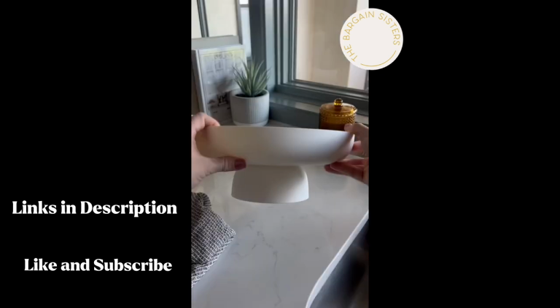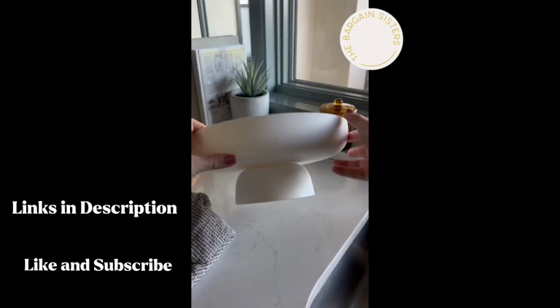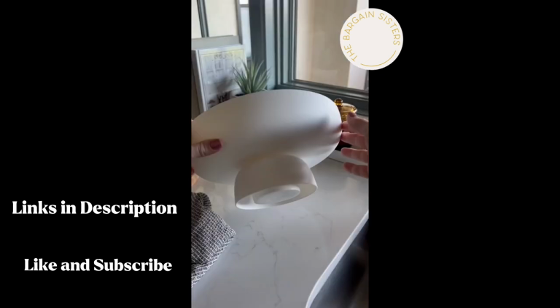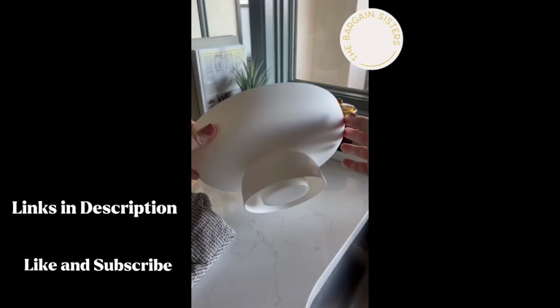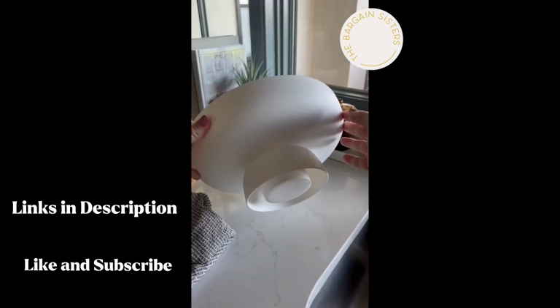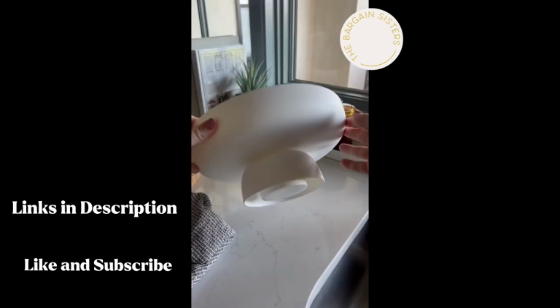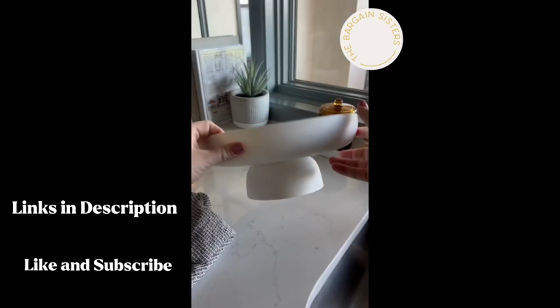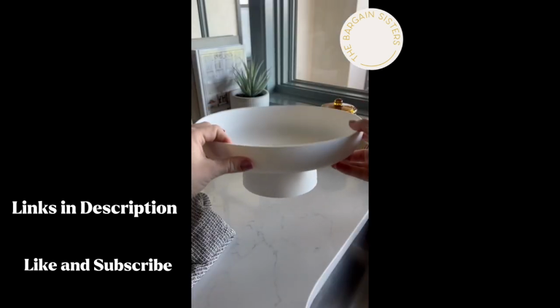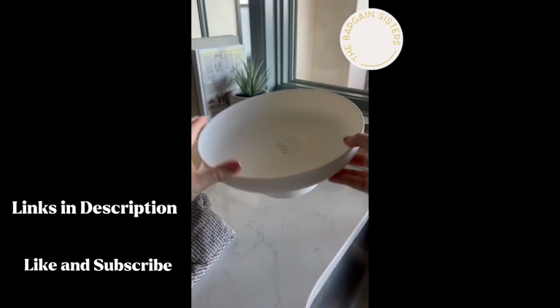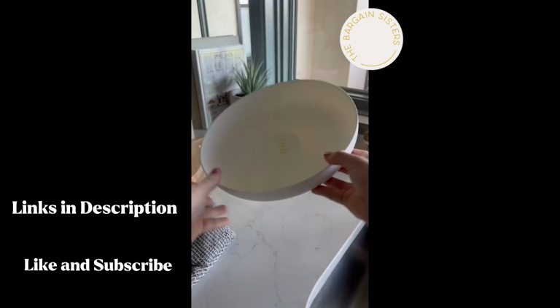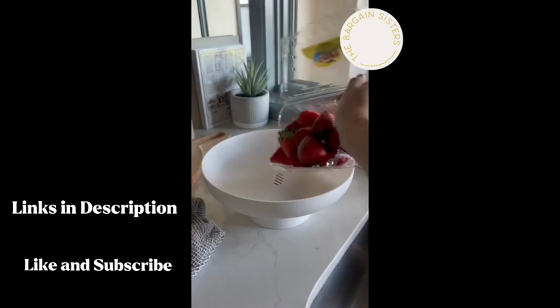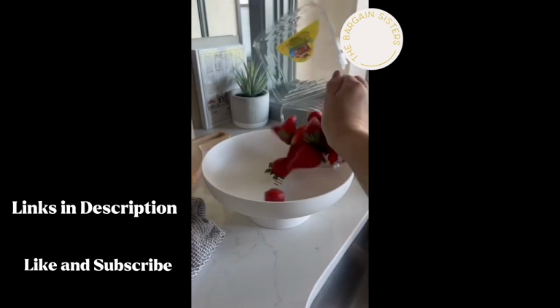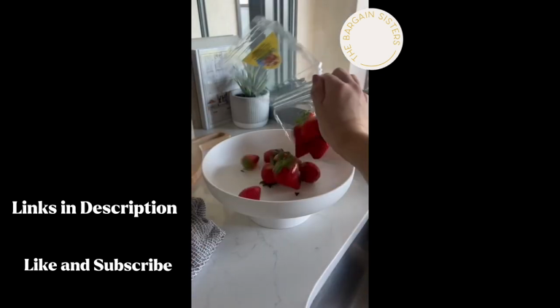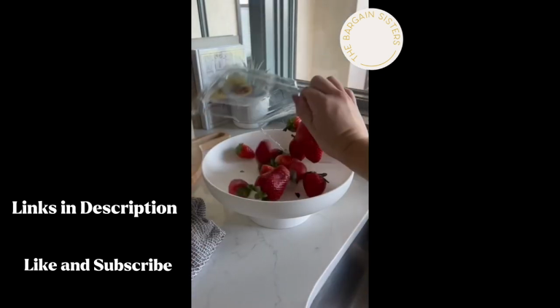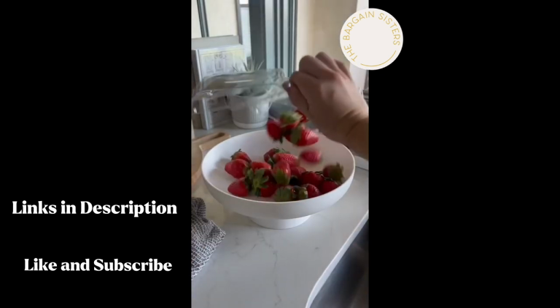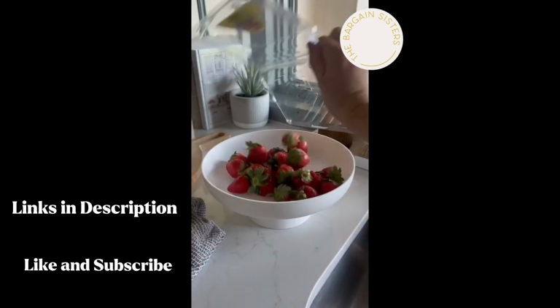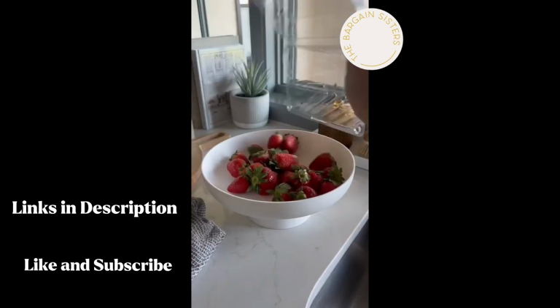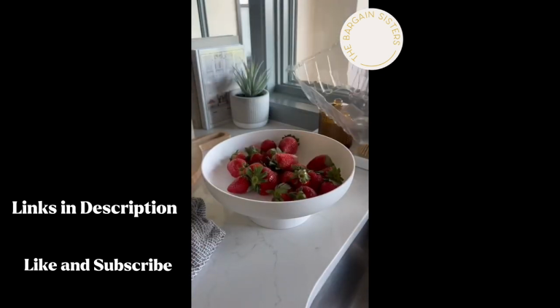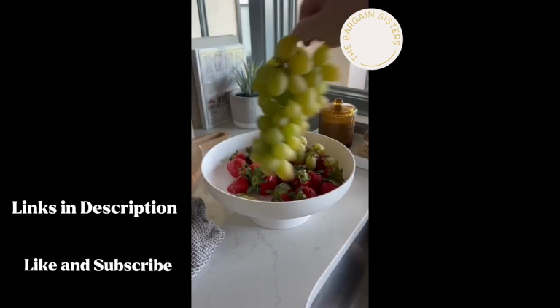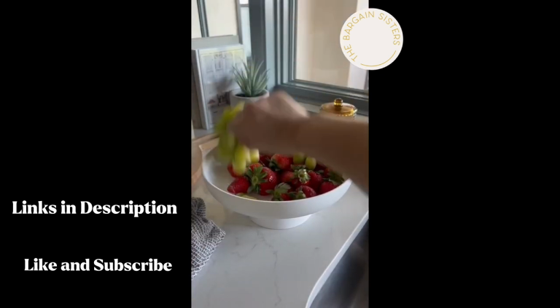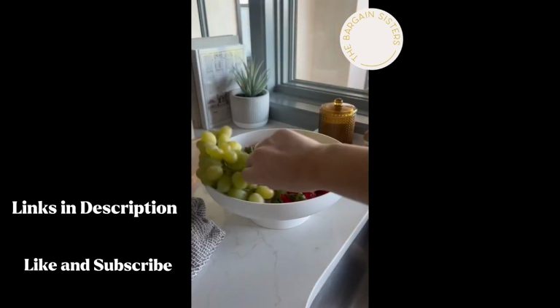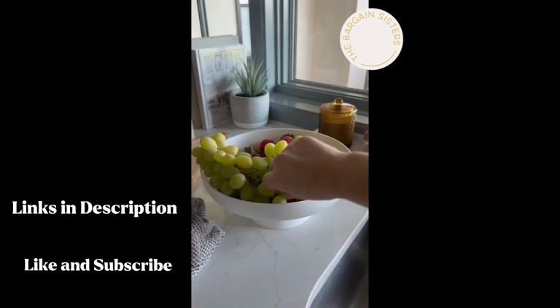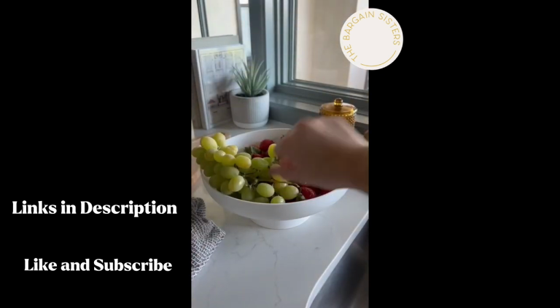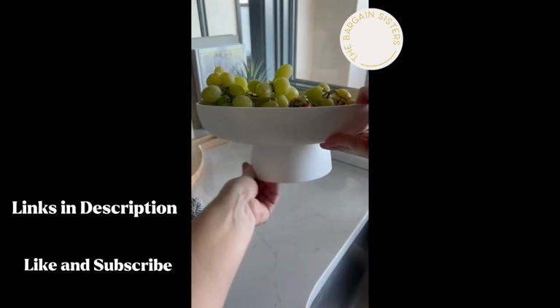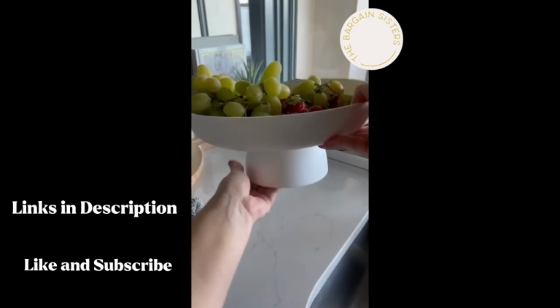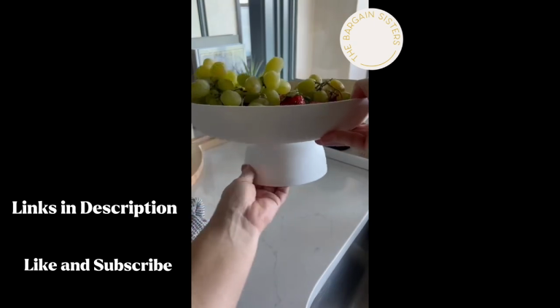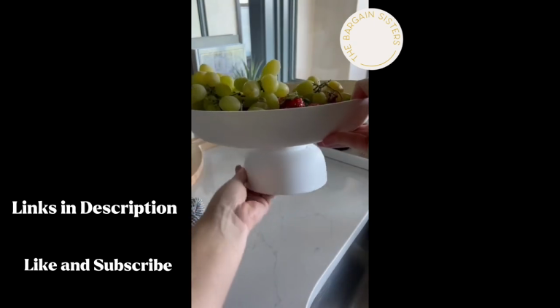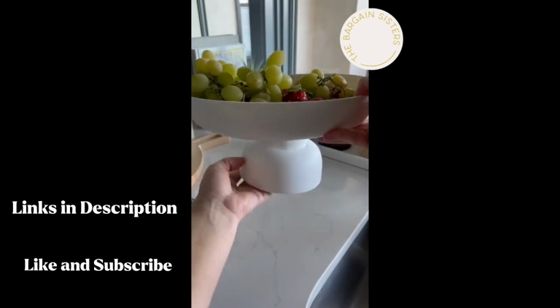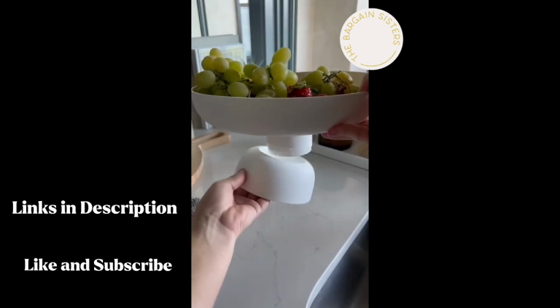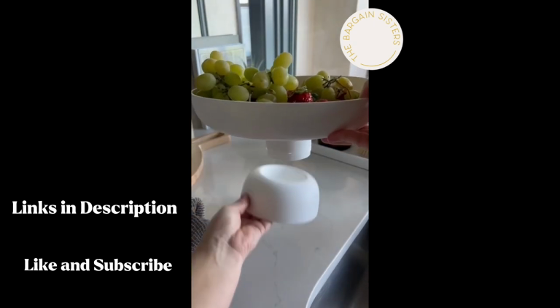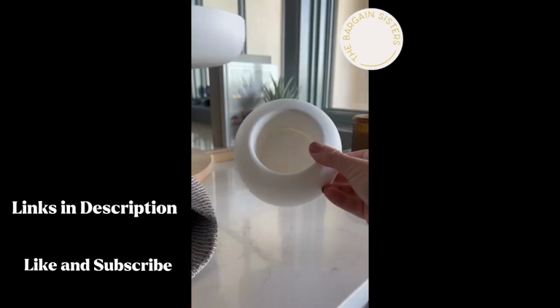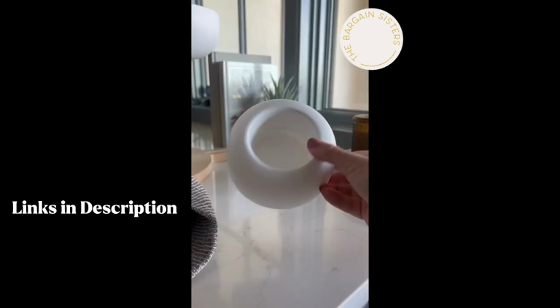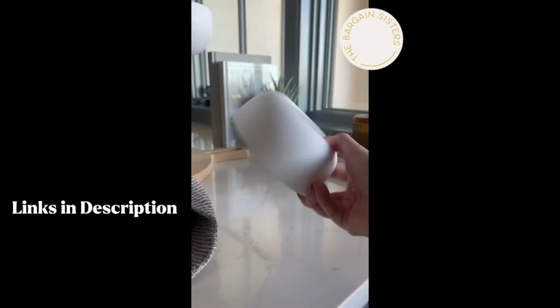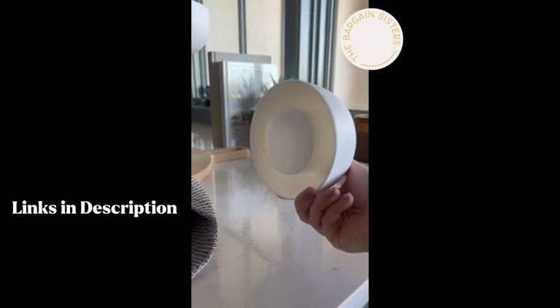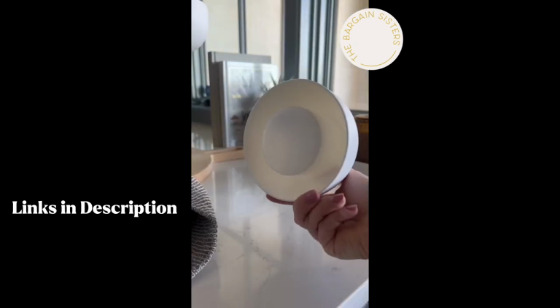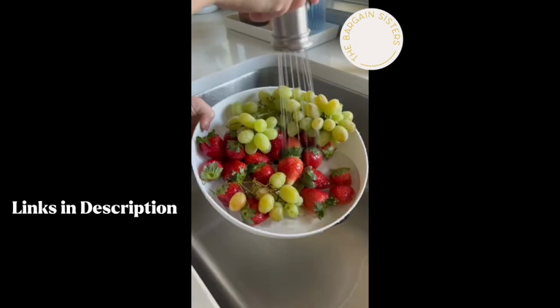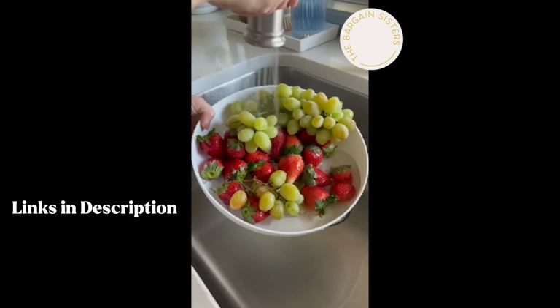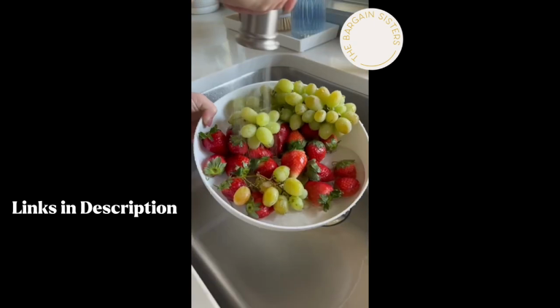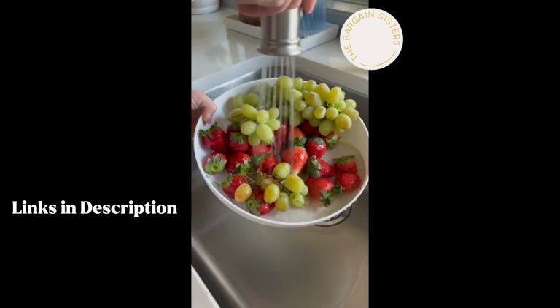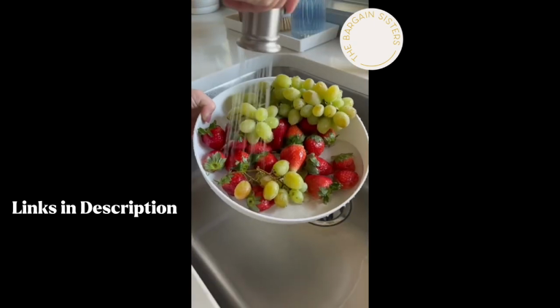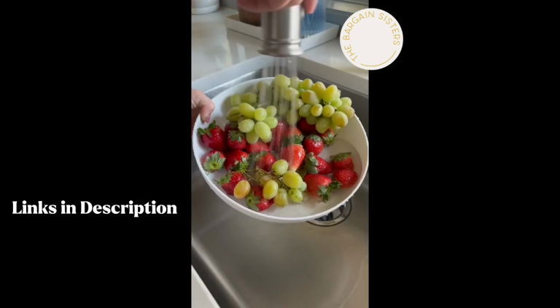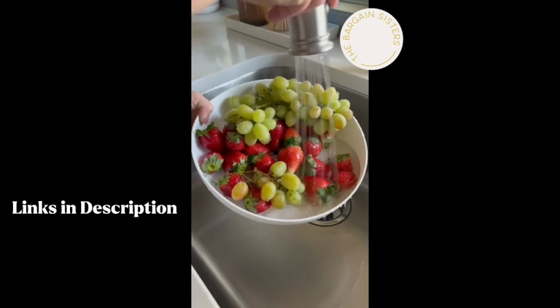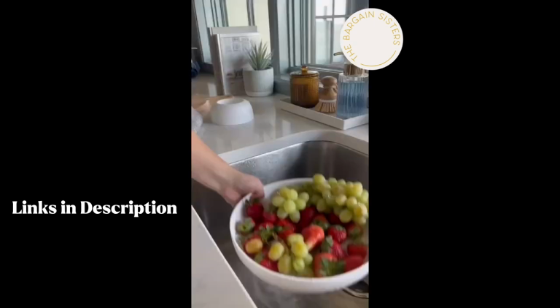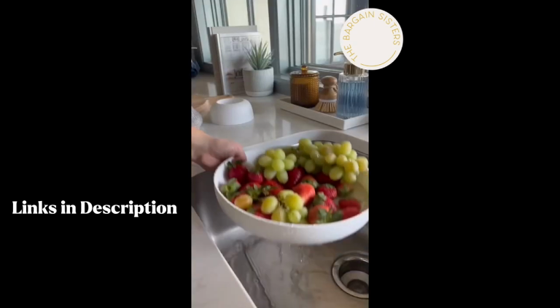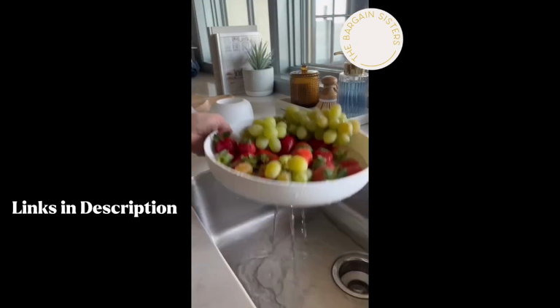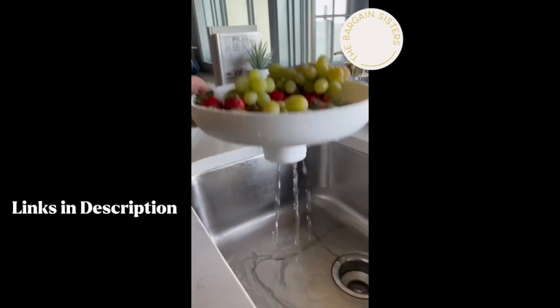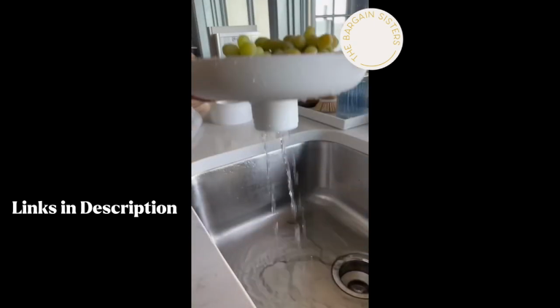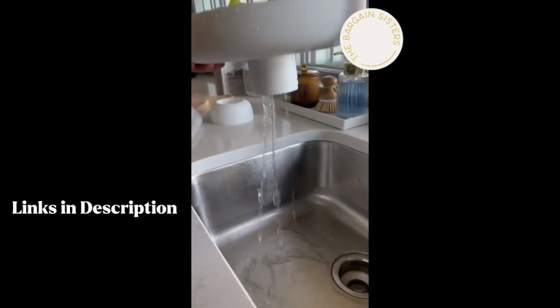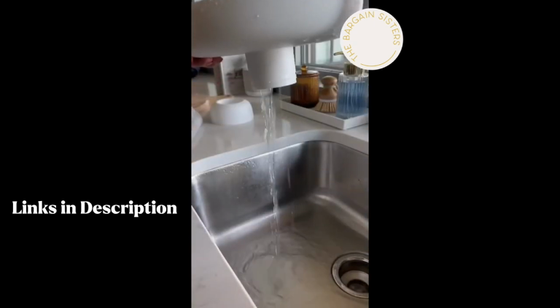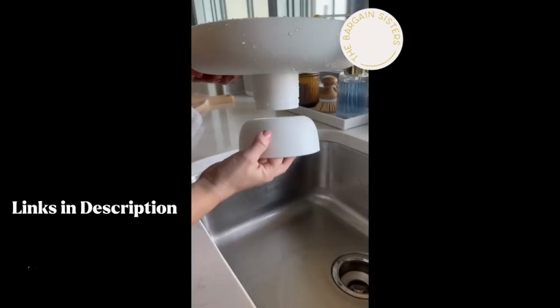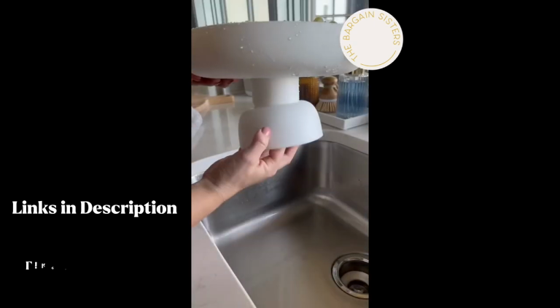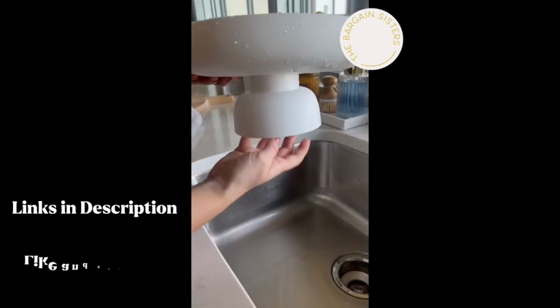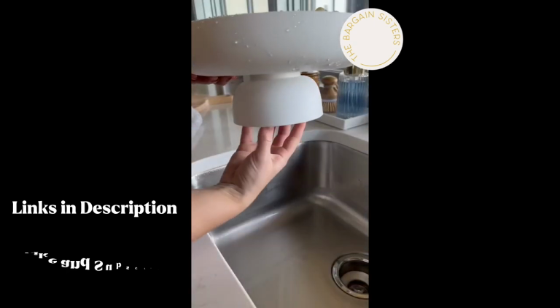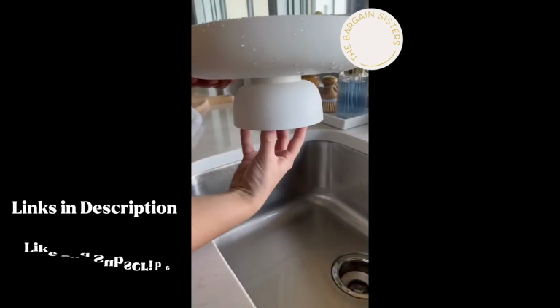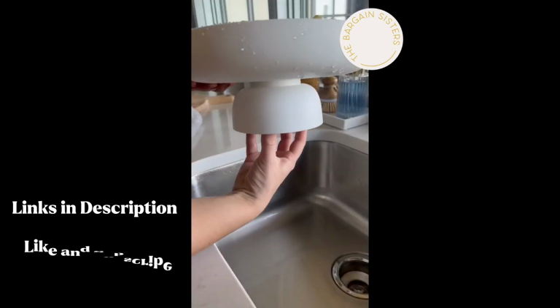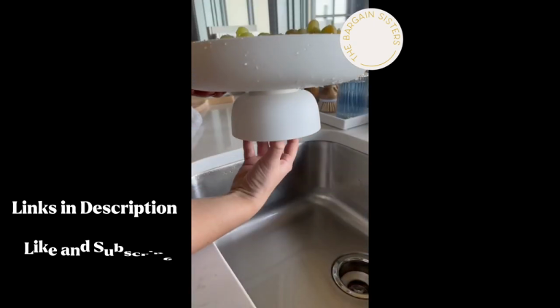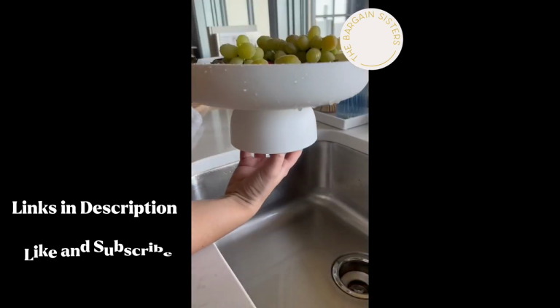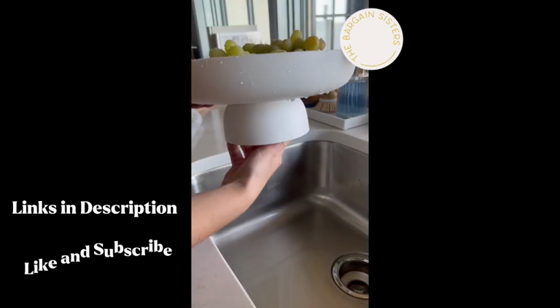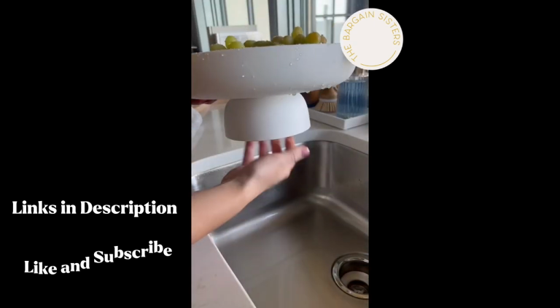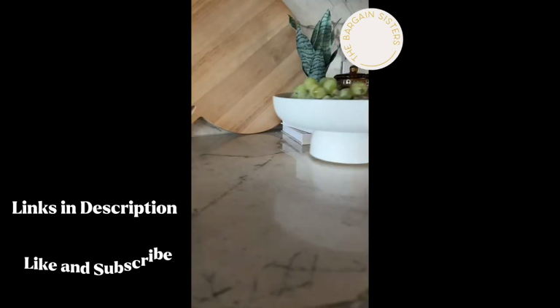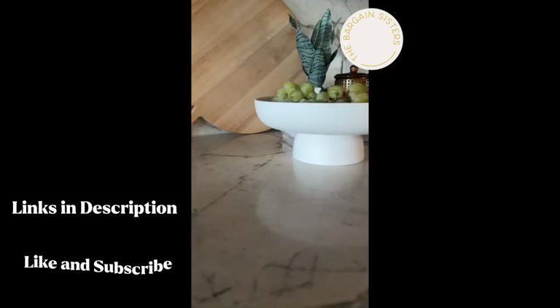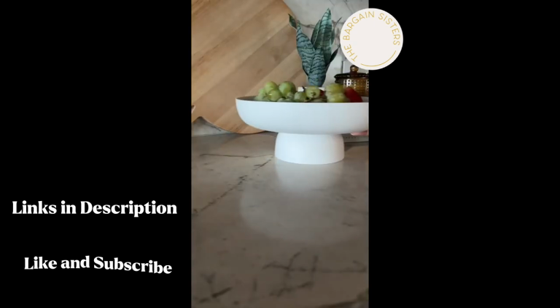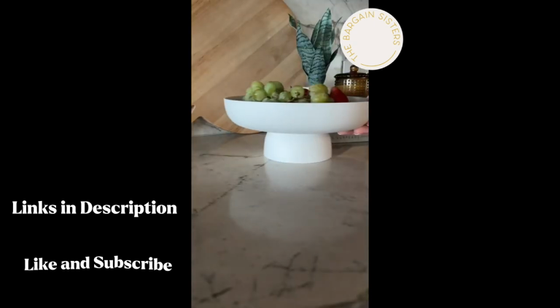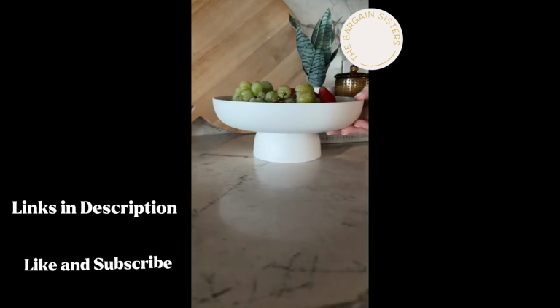If you need more space in your kitchen, you definitely need this. You can wash your fruit and vegetables, put the base back on, and place it on your counters for a beautiful display.